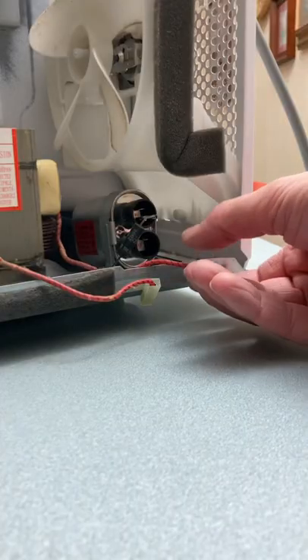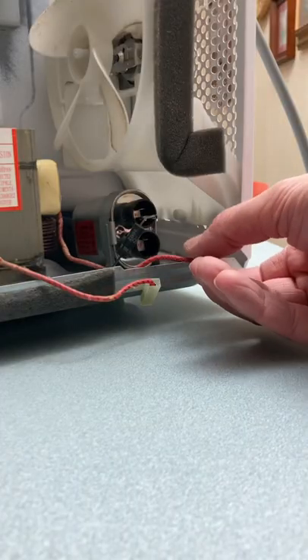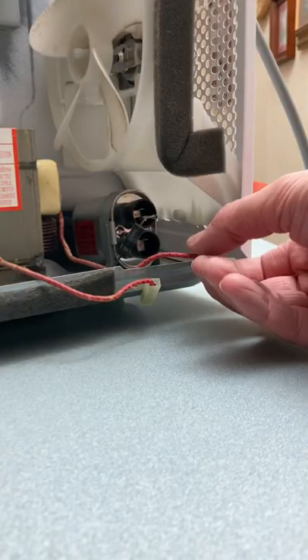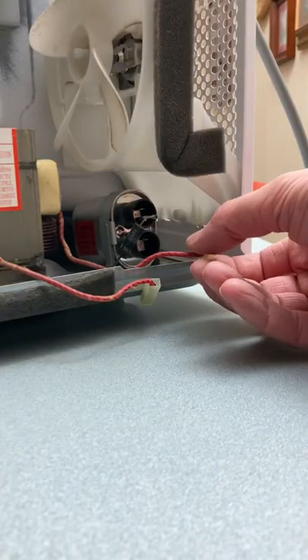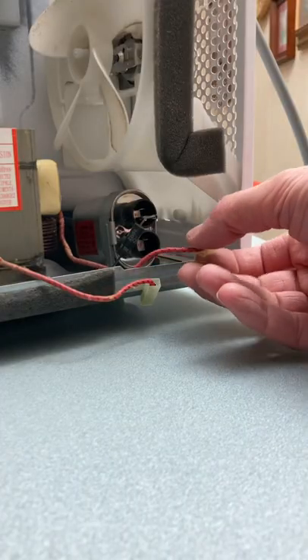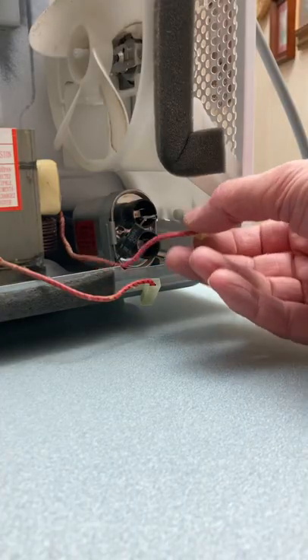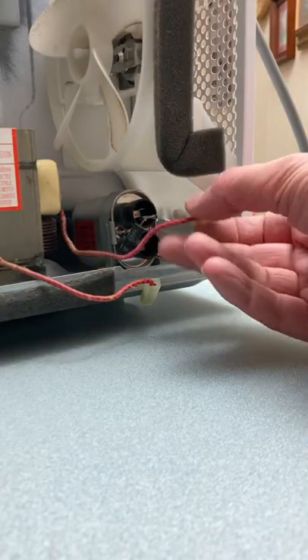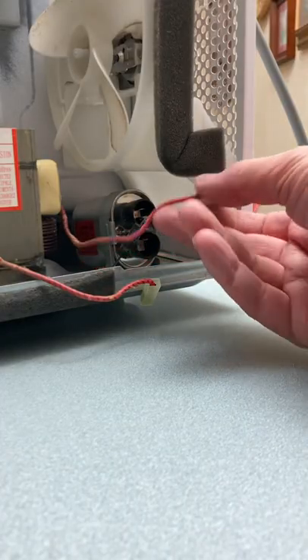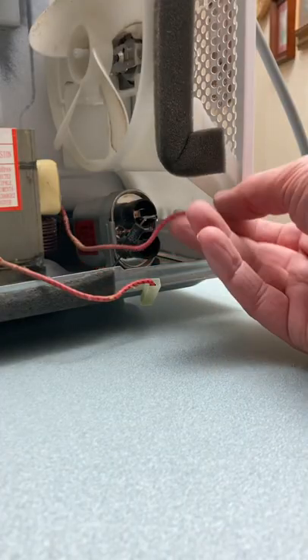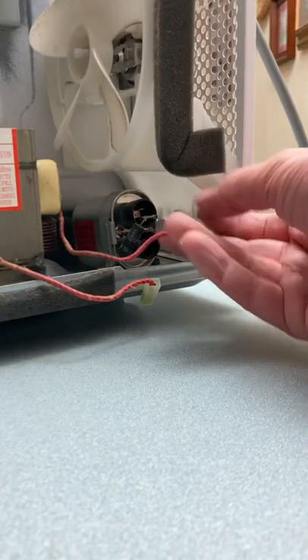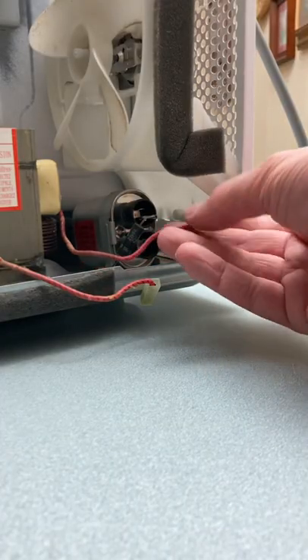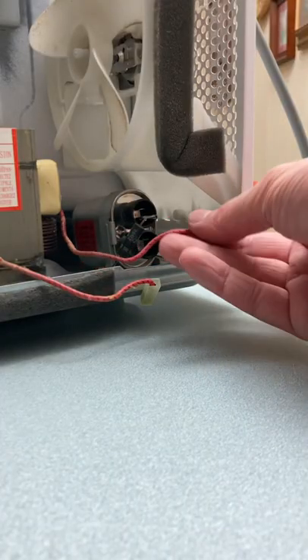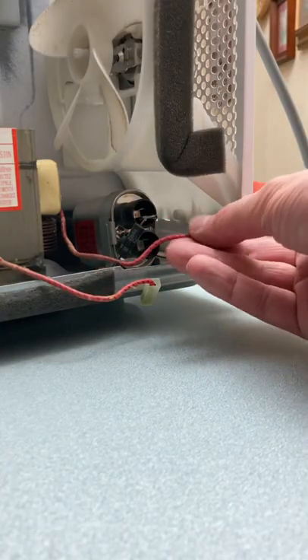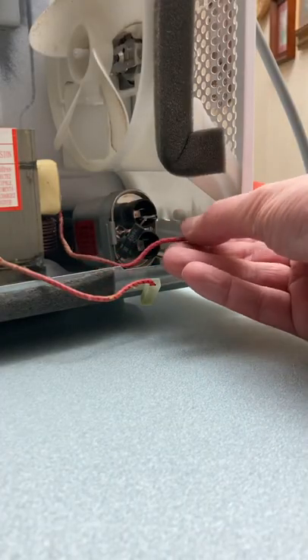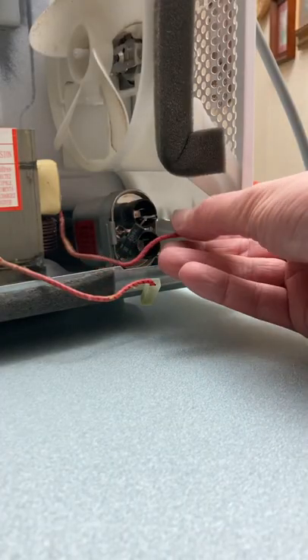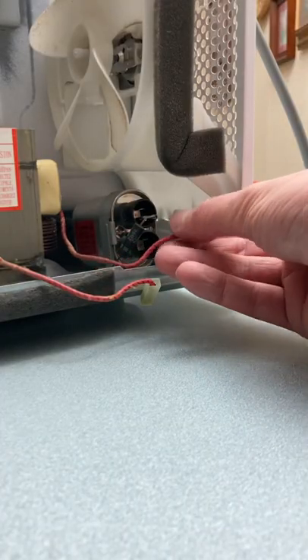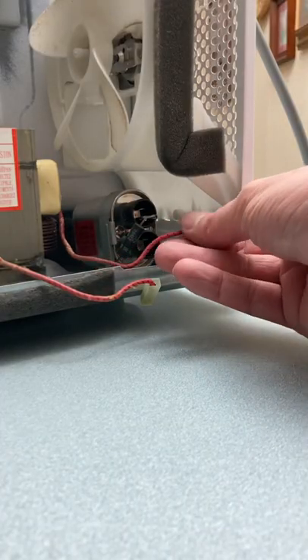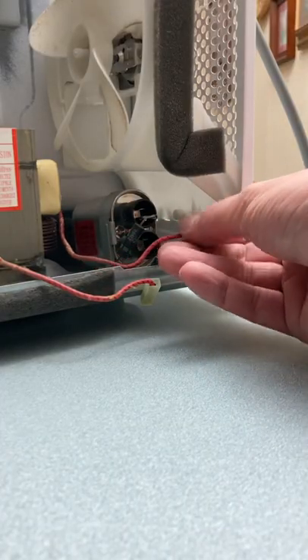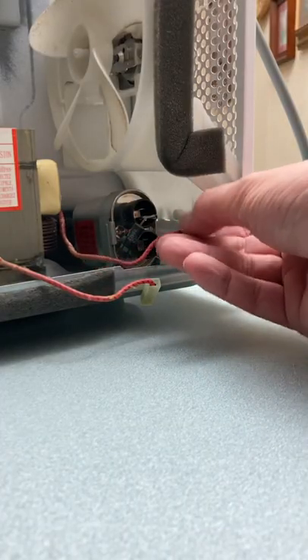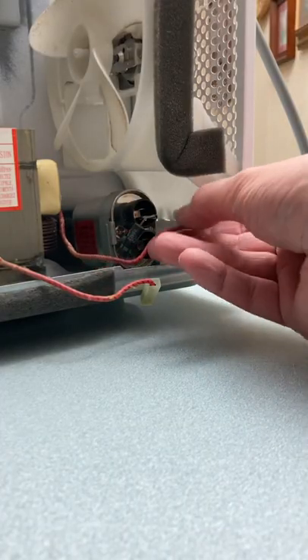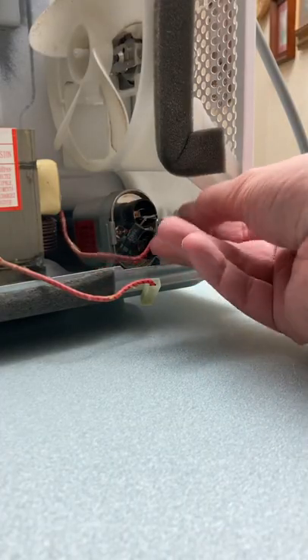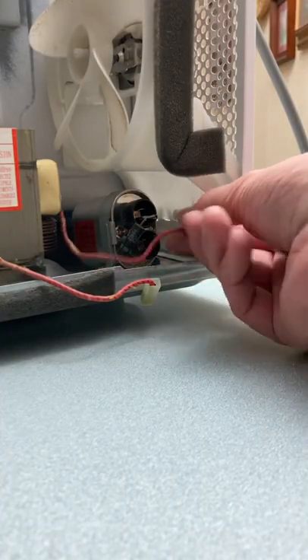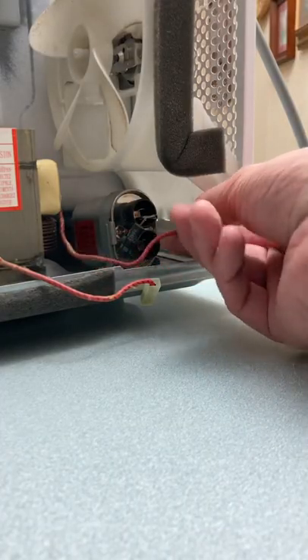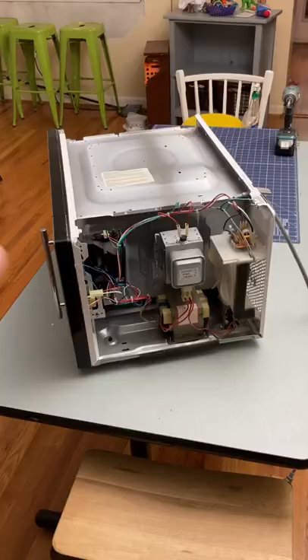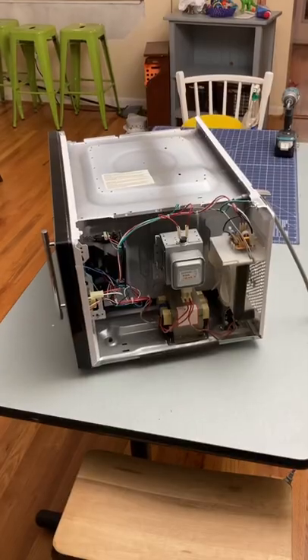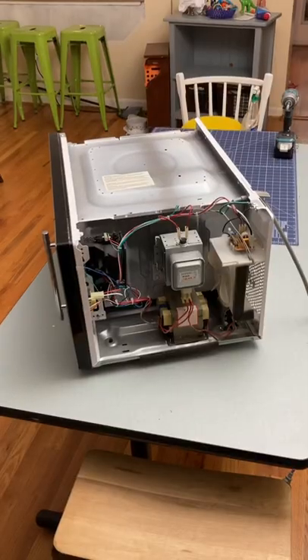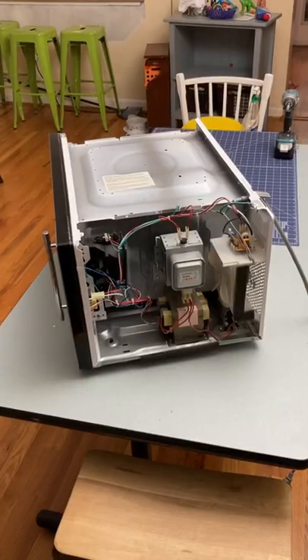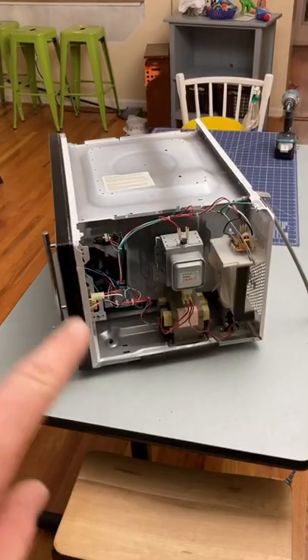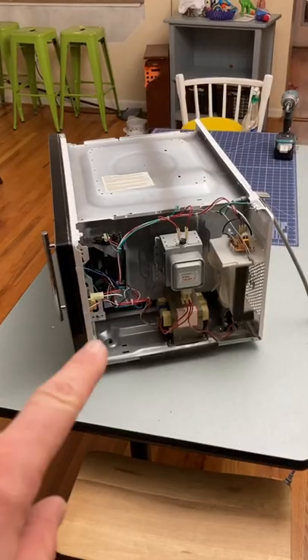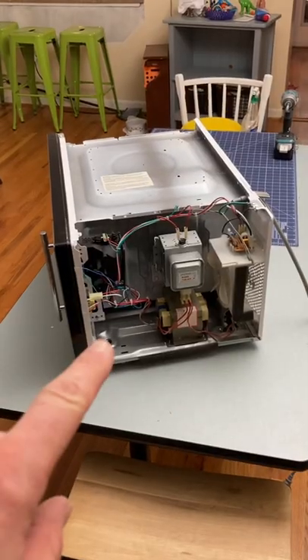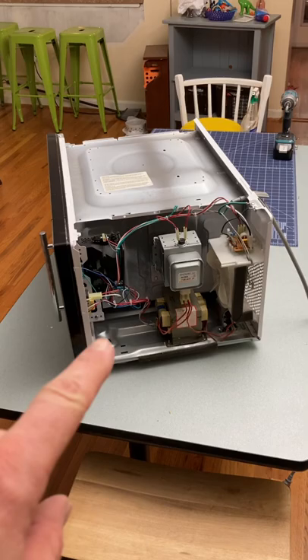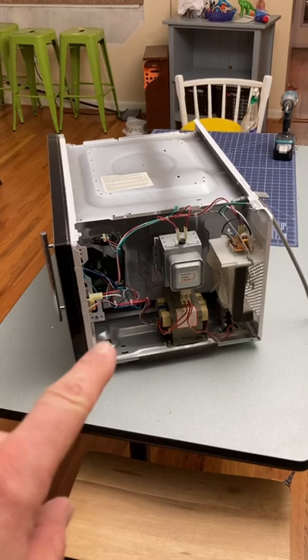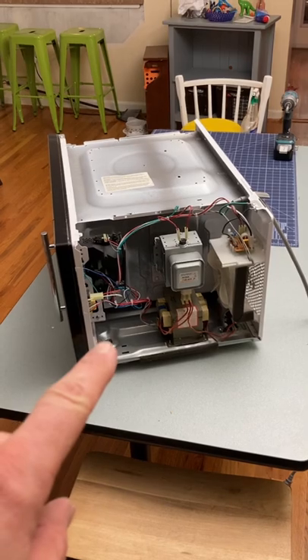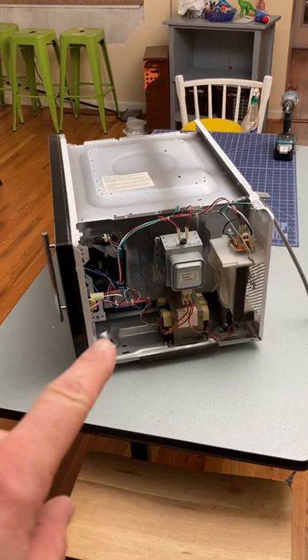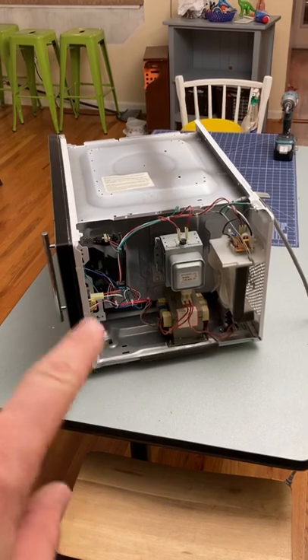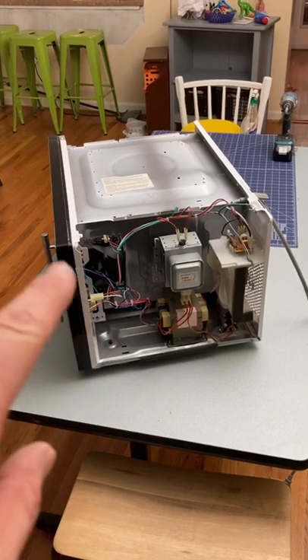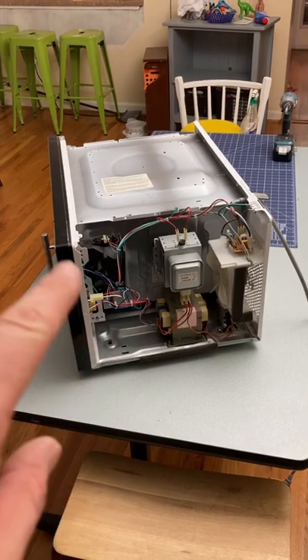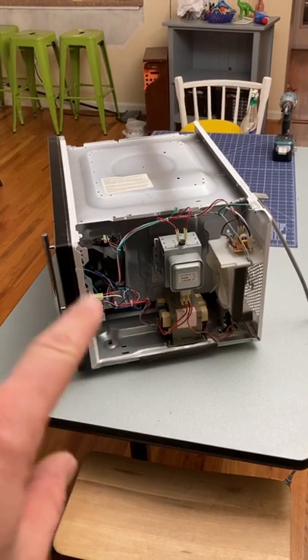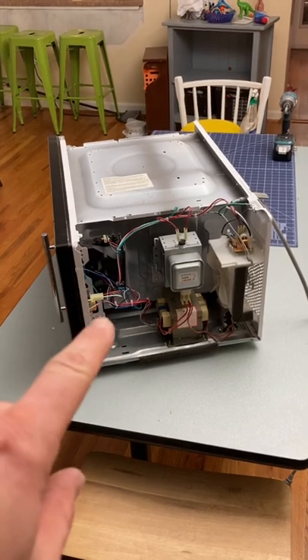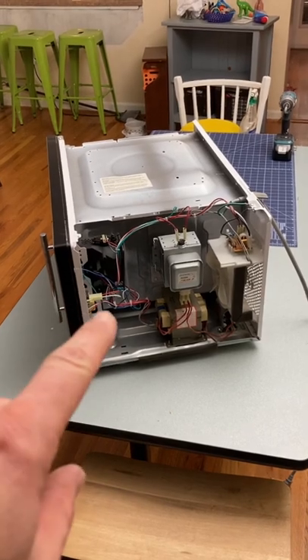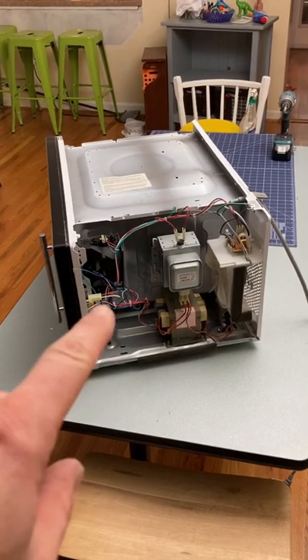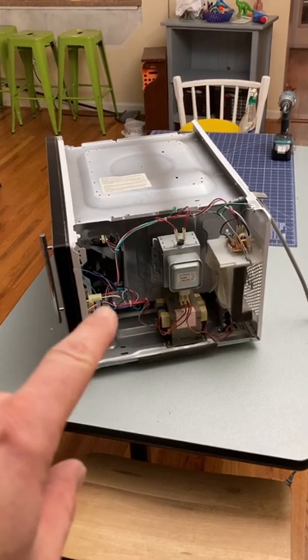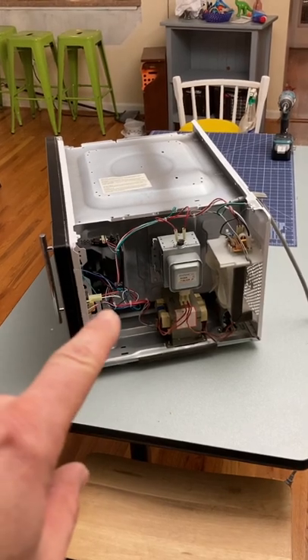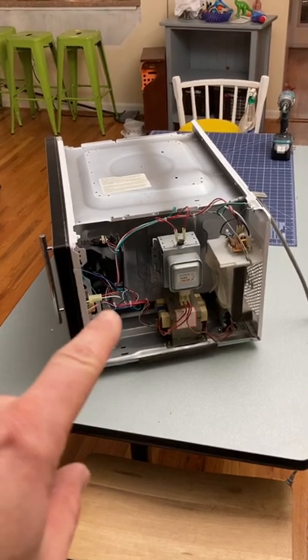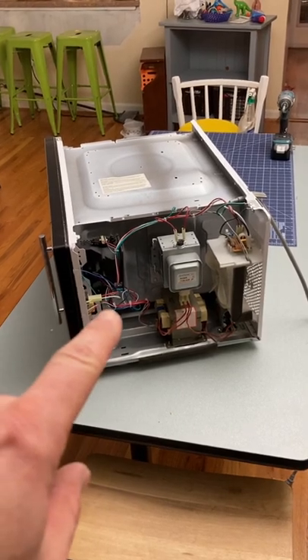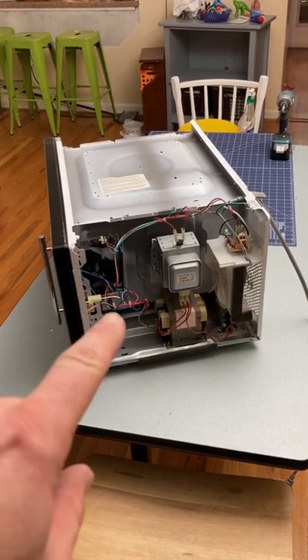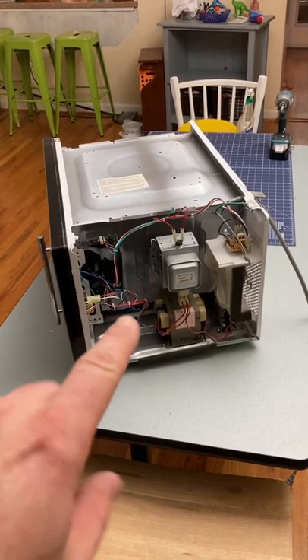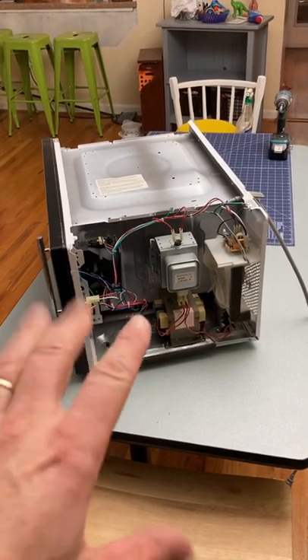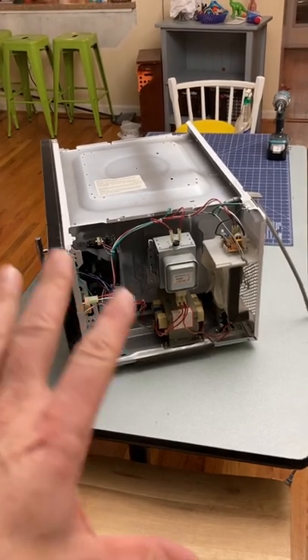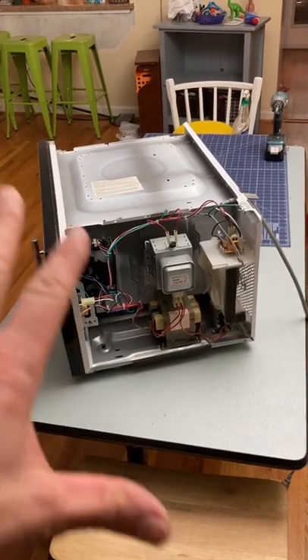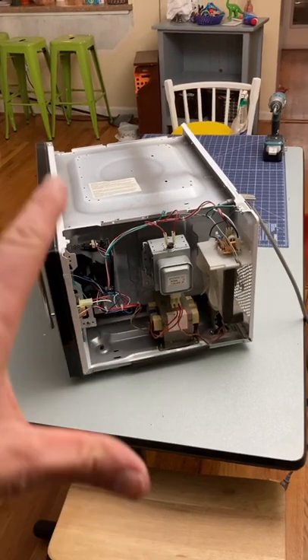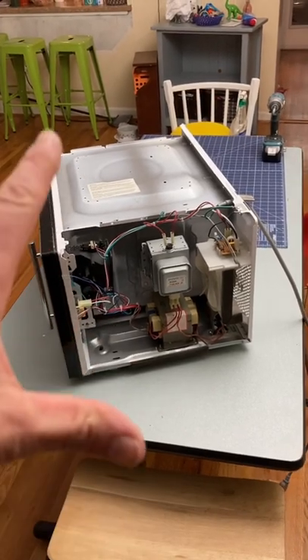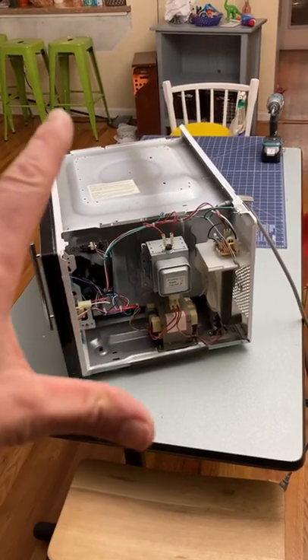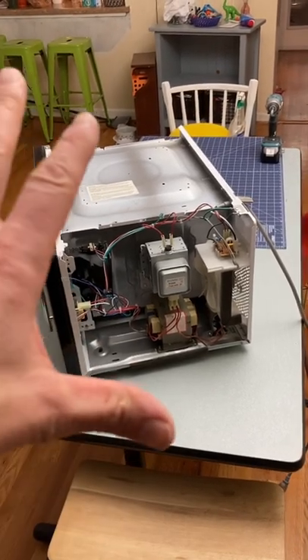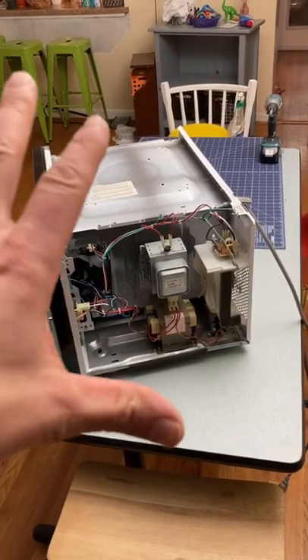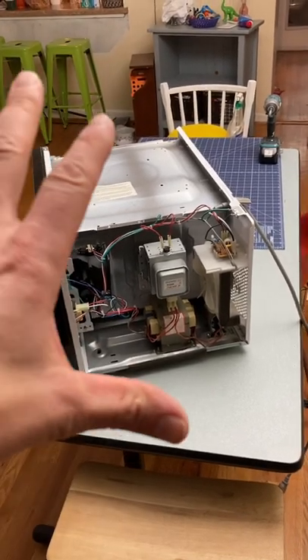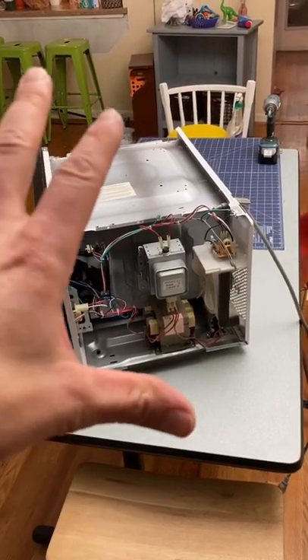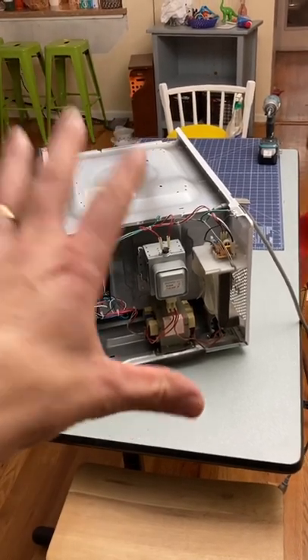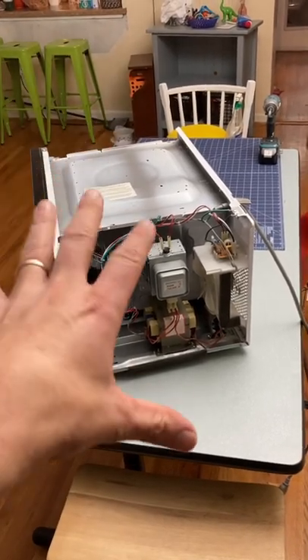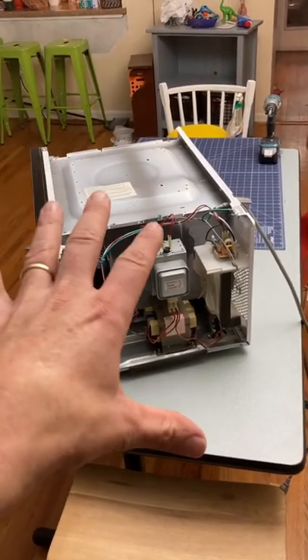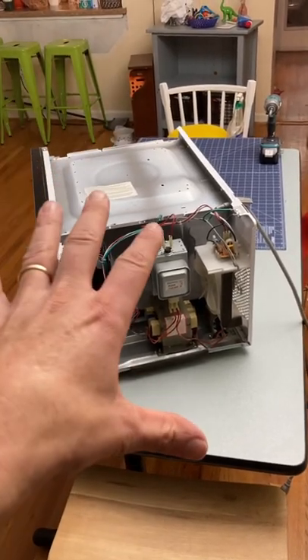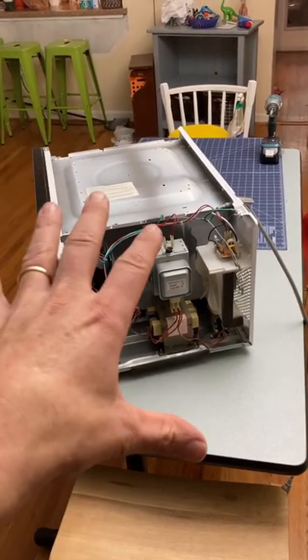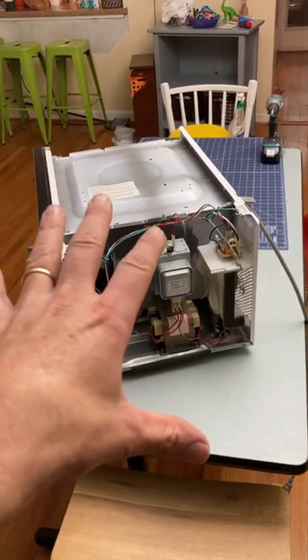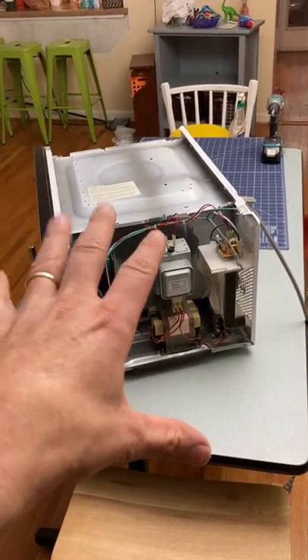Carefully plug the capacitor back in. The most important part: do not turn the microwave on until you put the cover back on it.